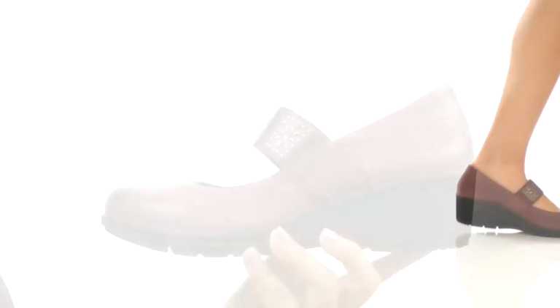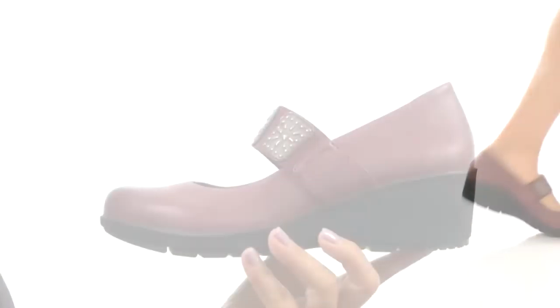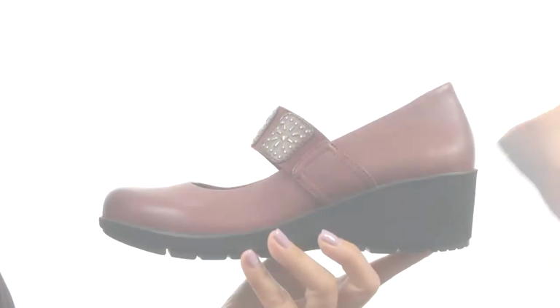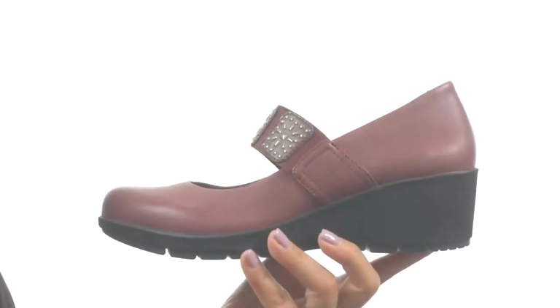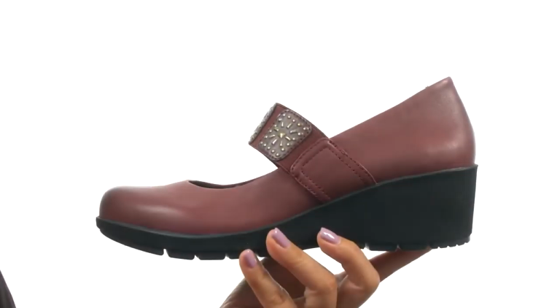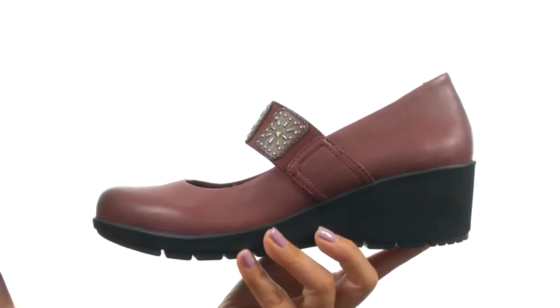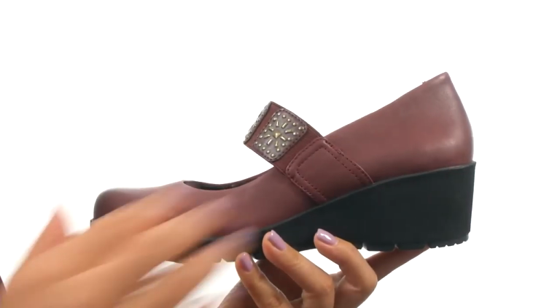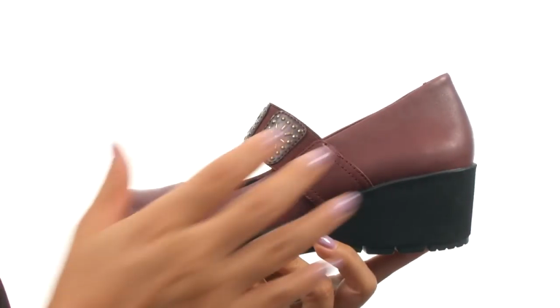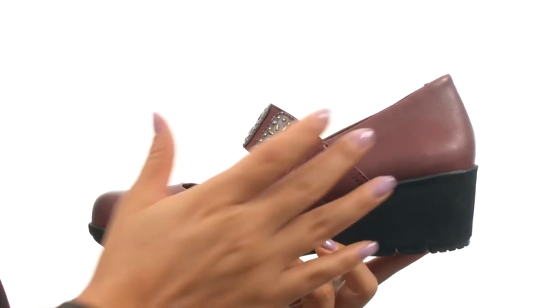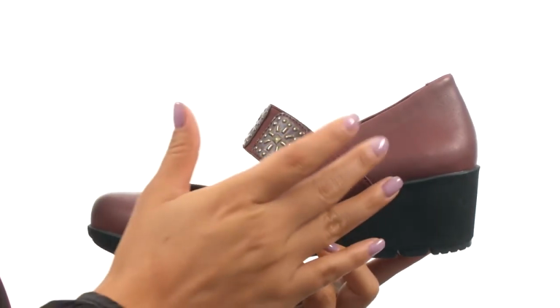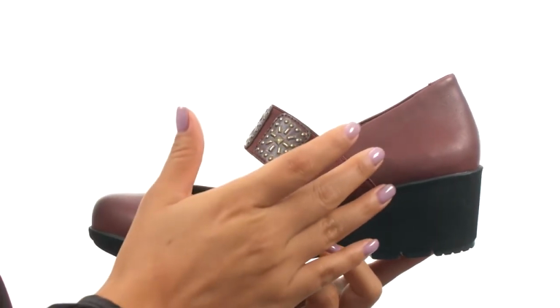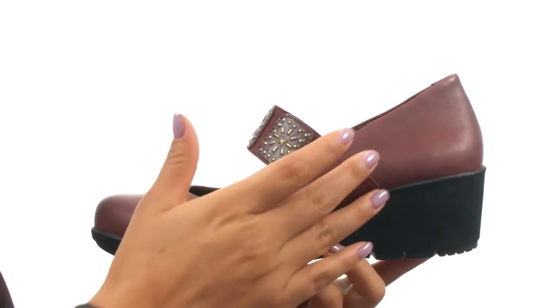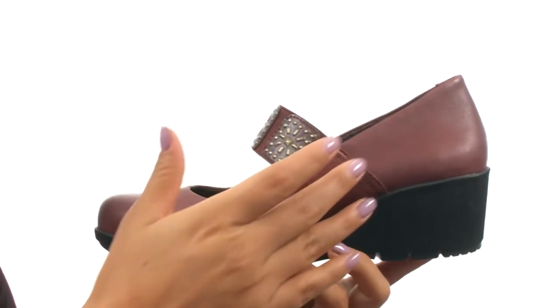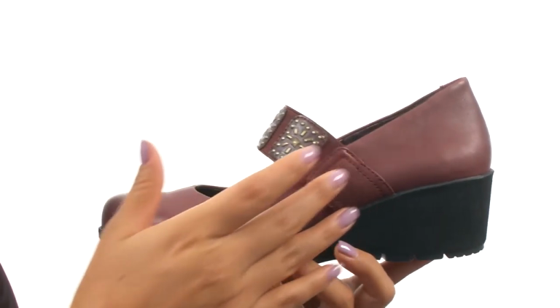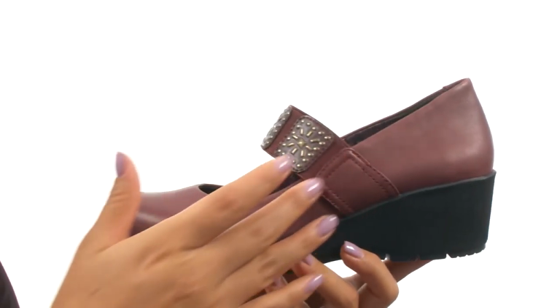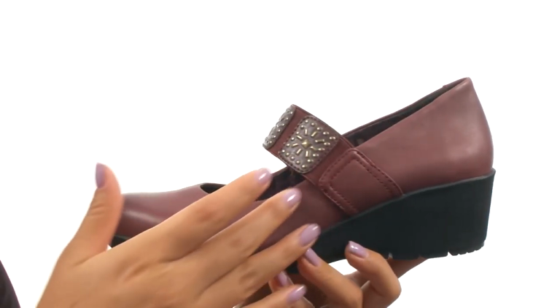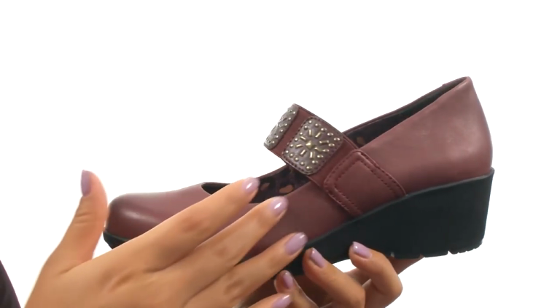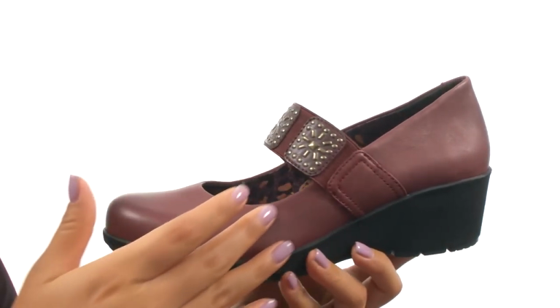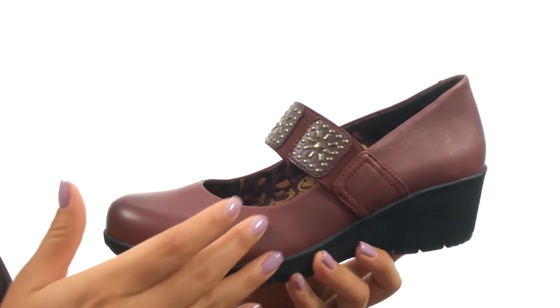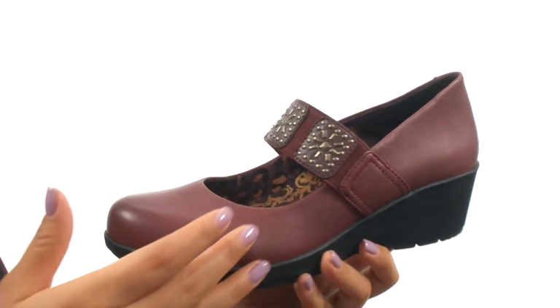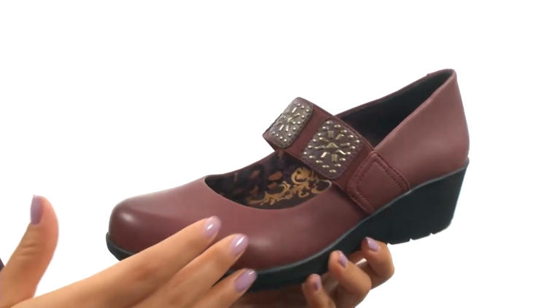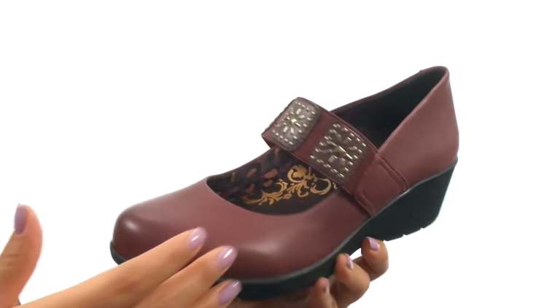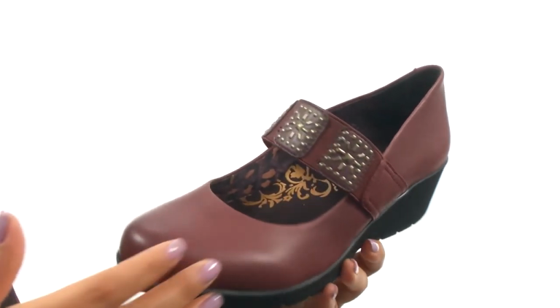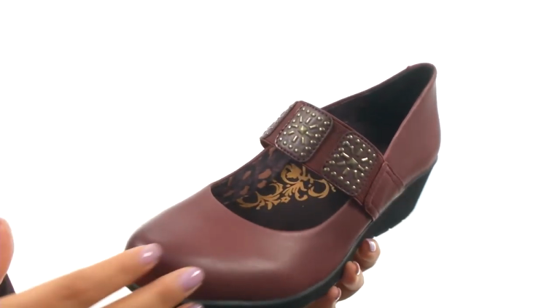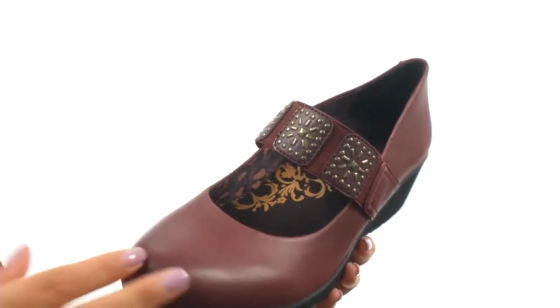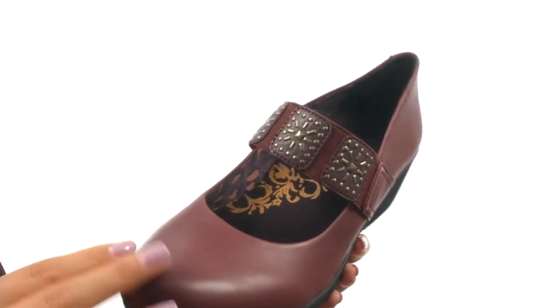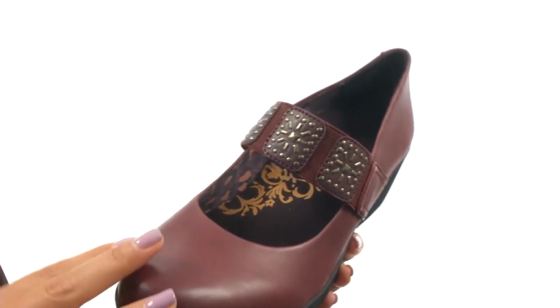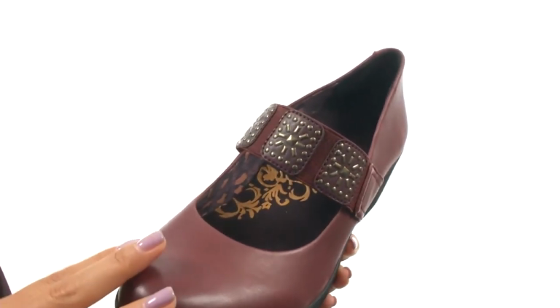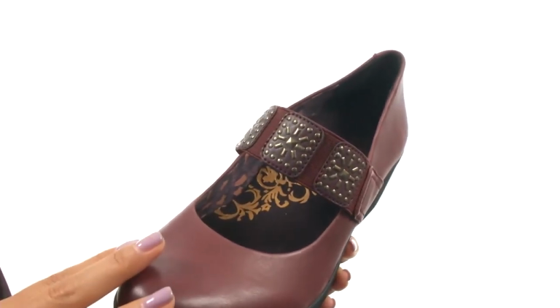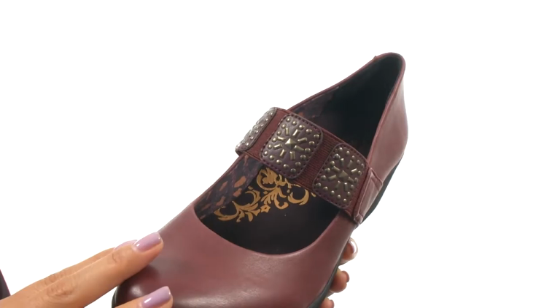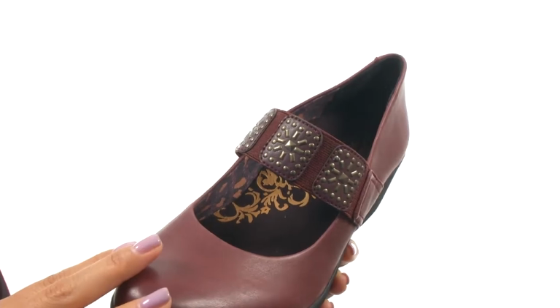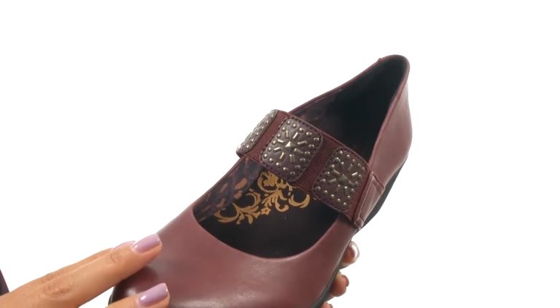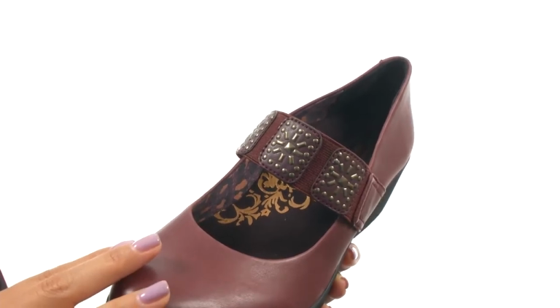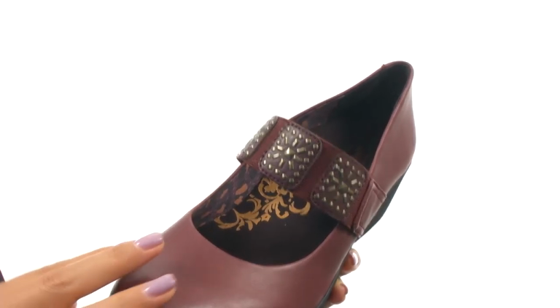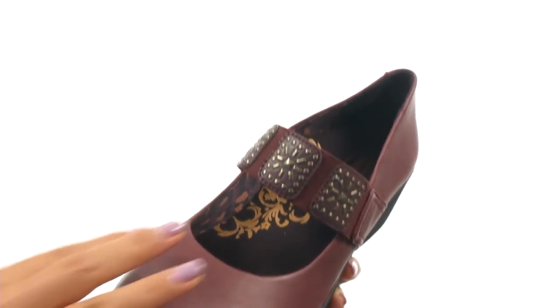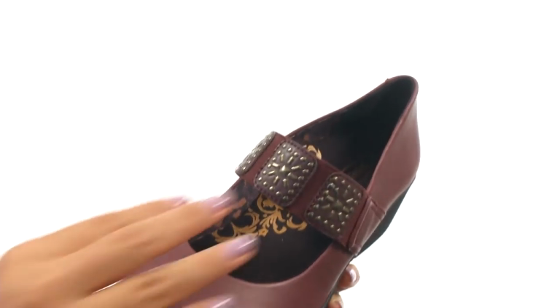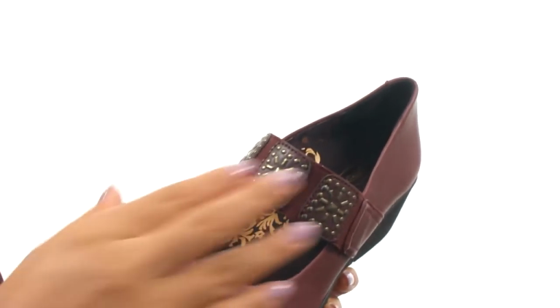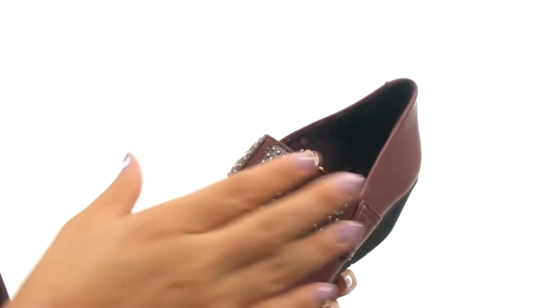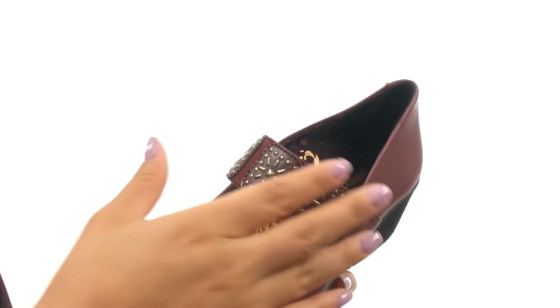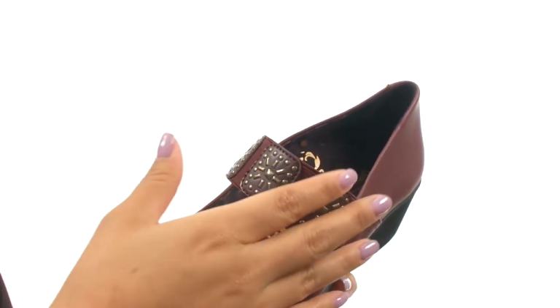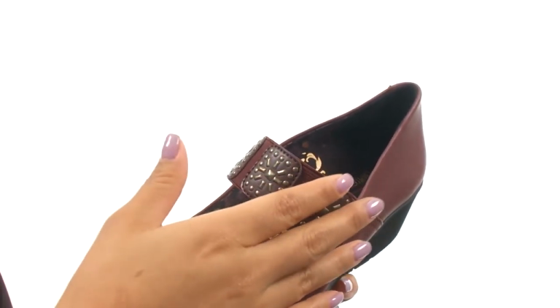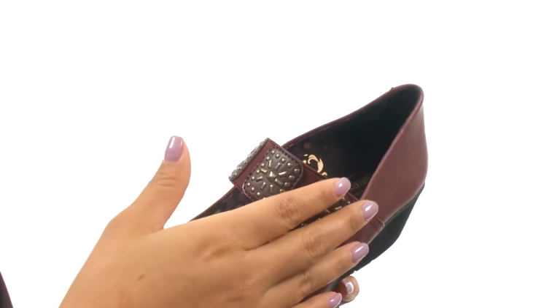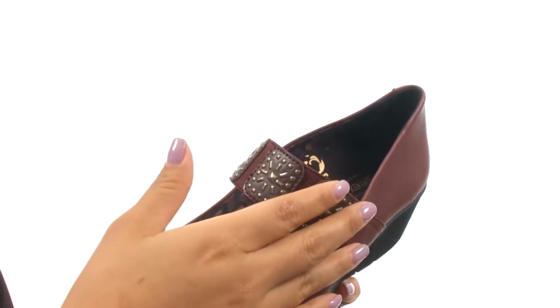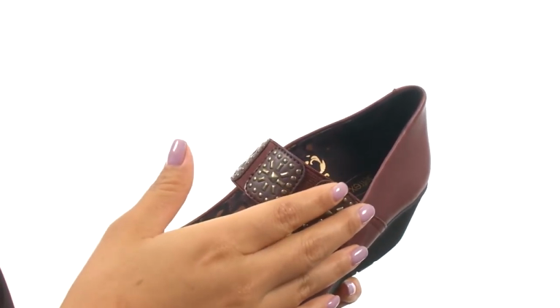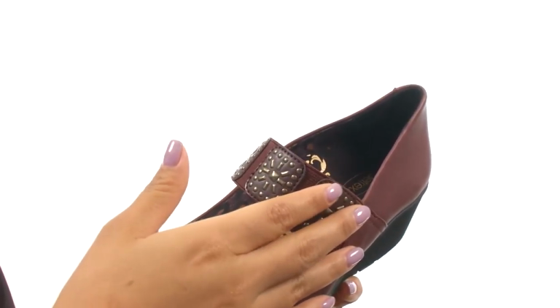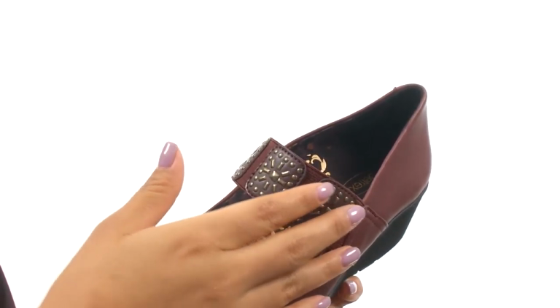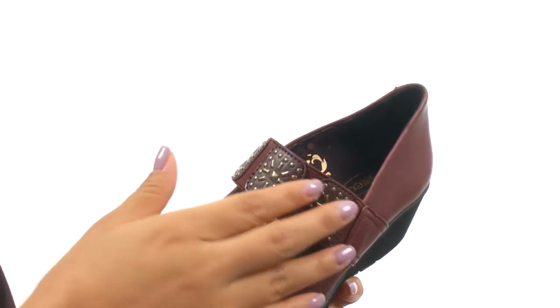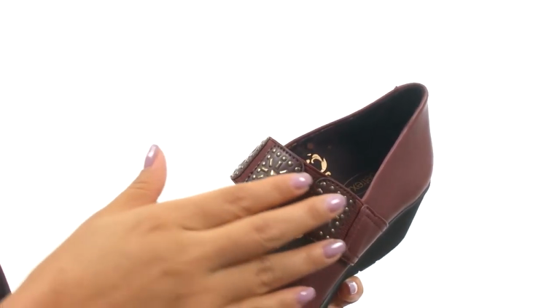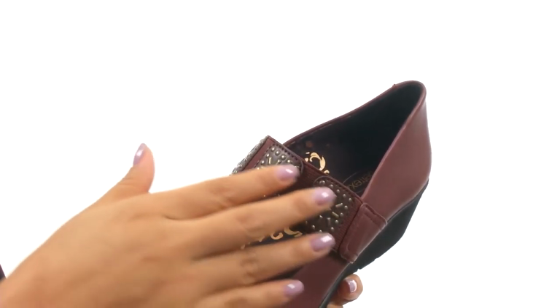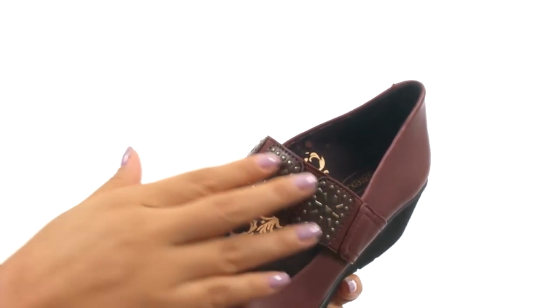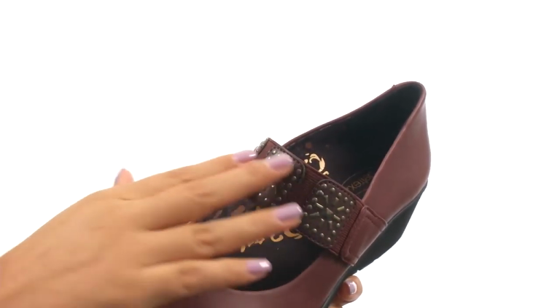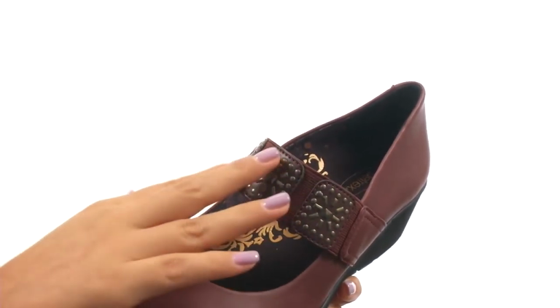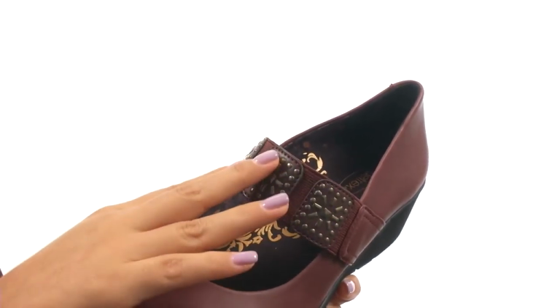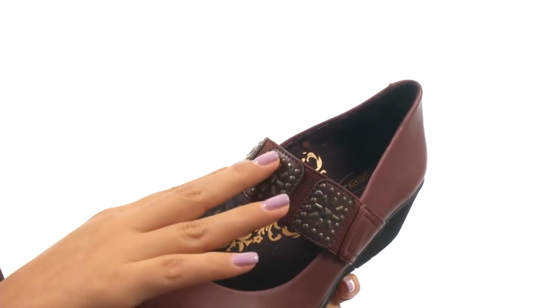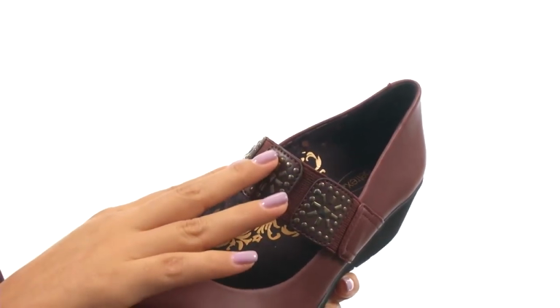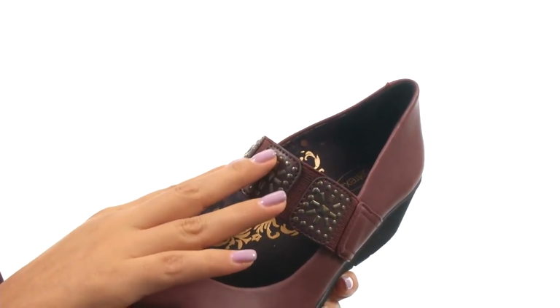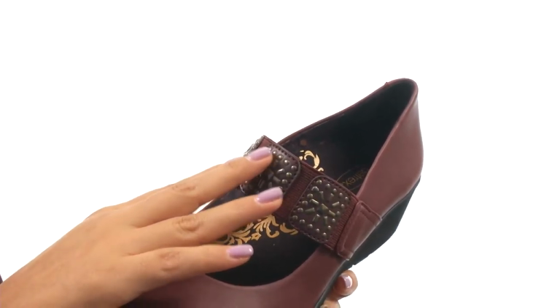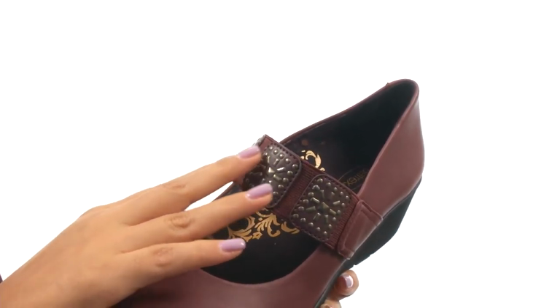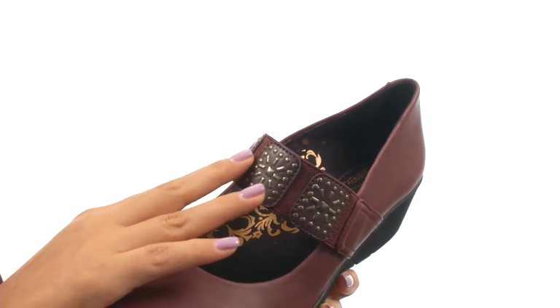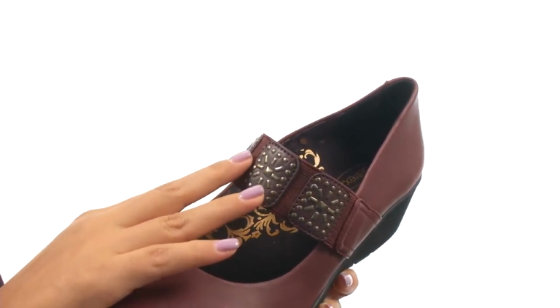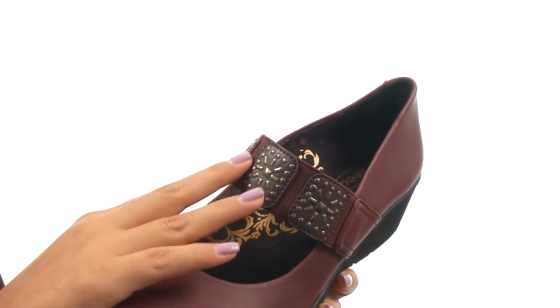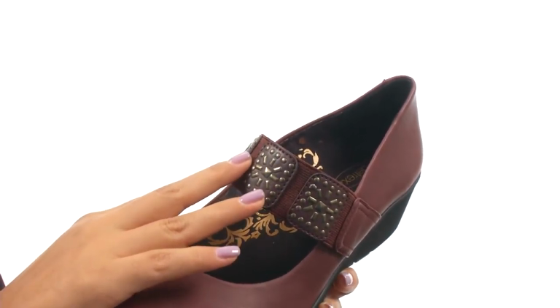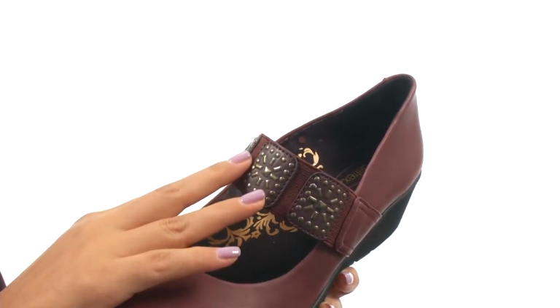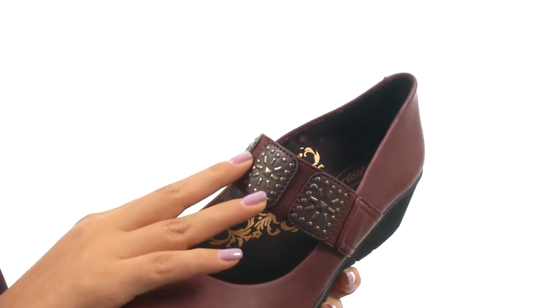Here we have a smooth leather upper with a round toe, along with an integrated stud design at the vamp for added style.